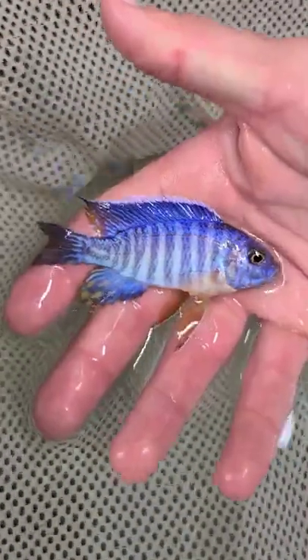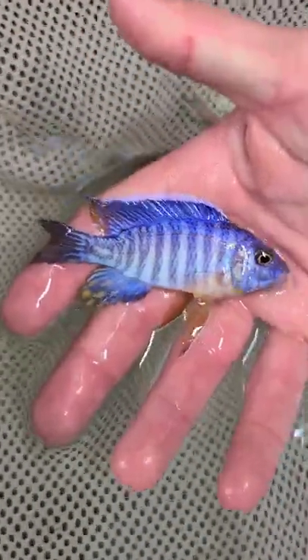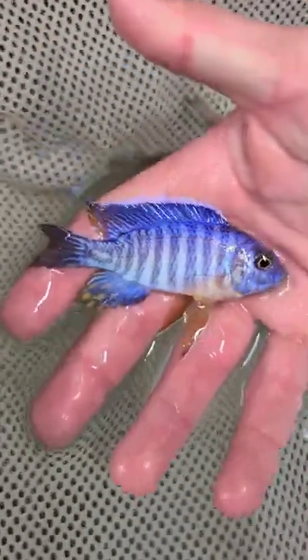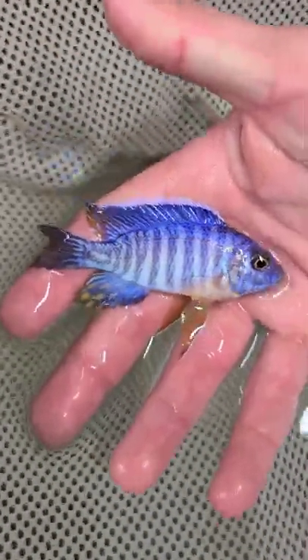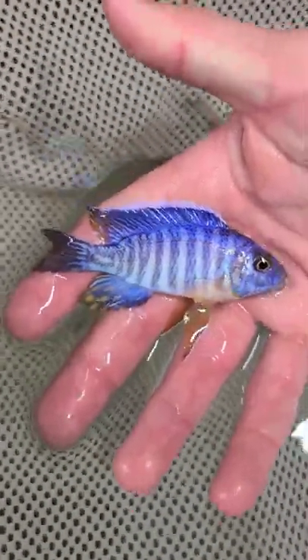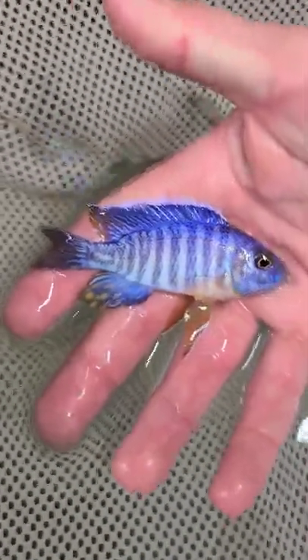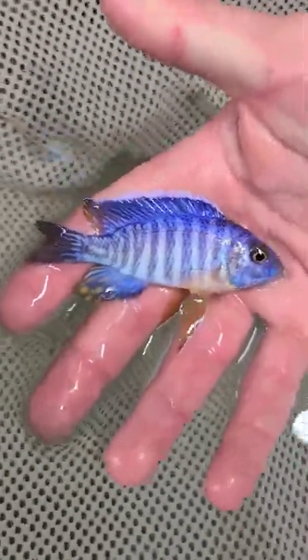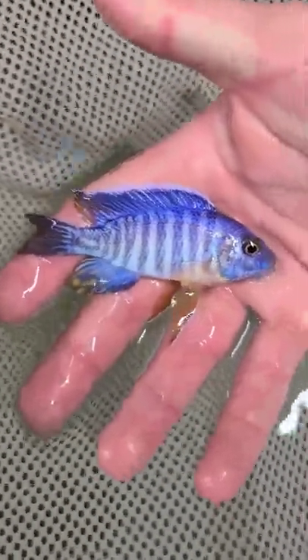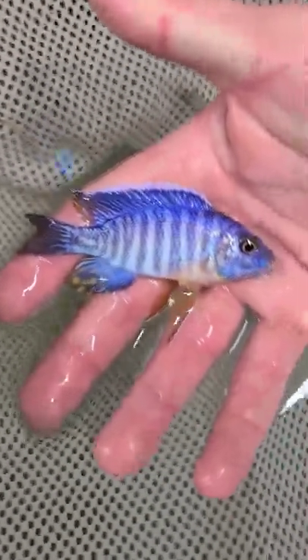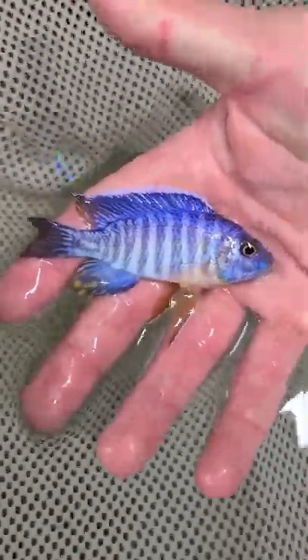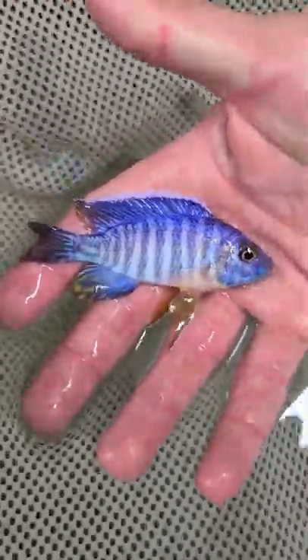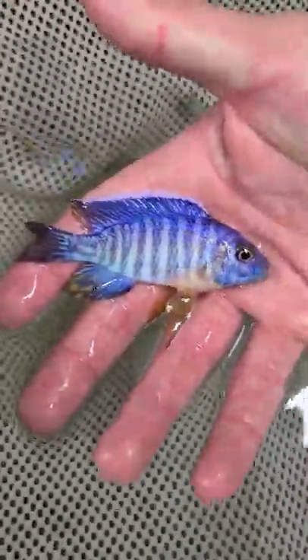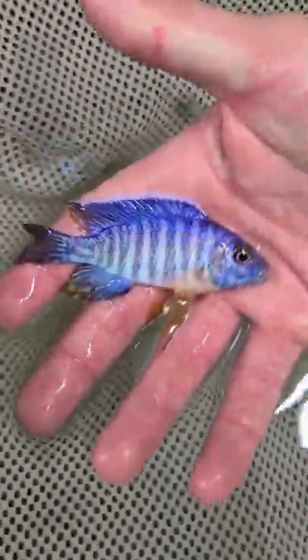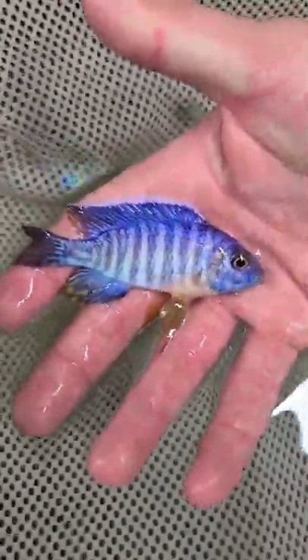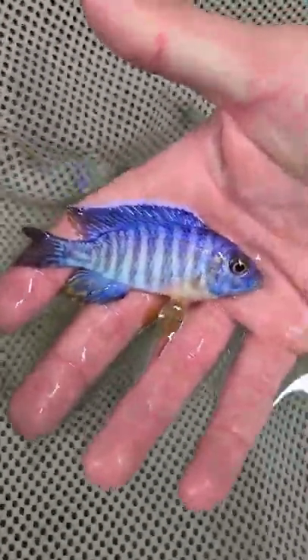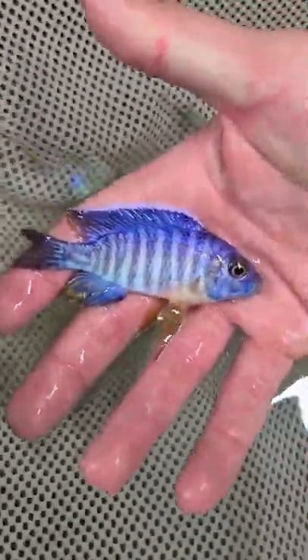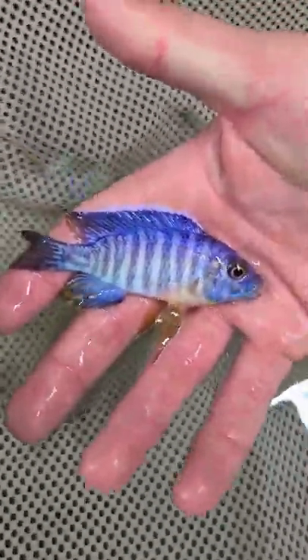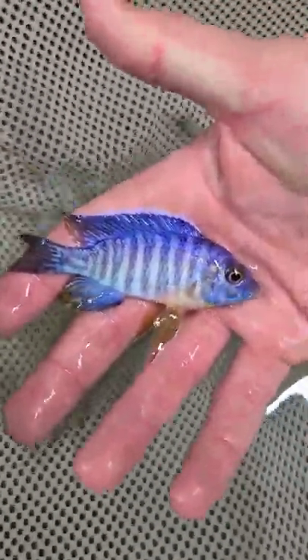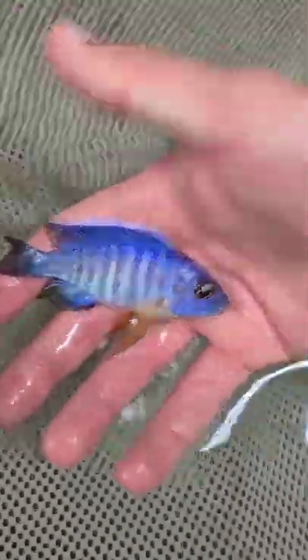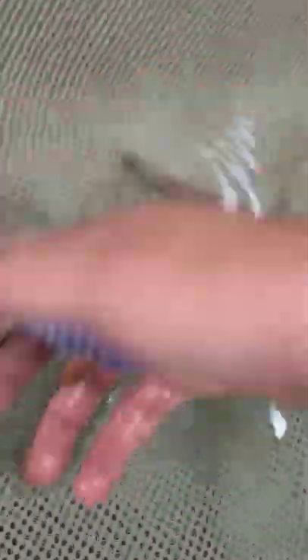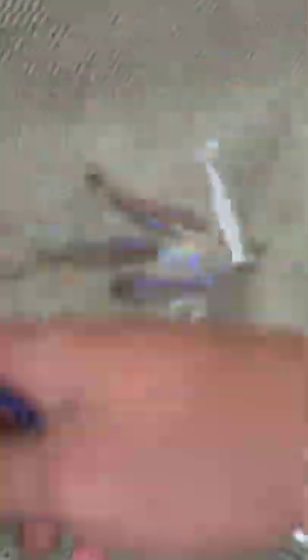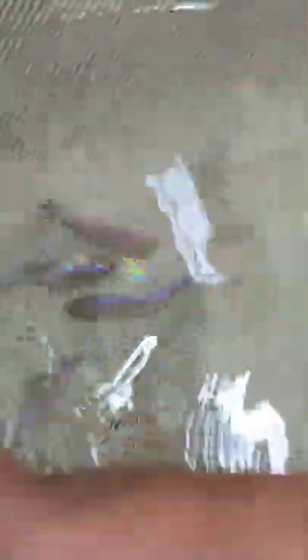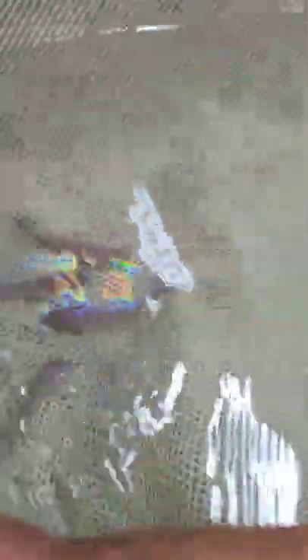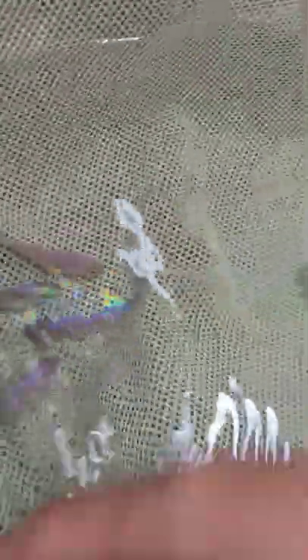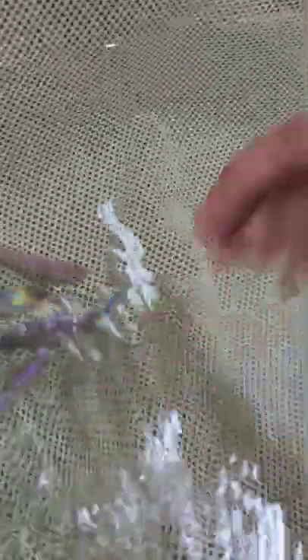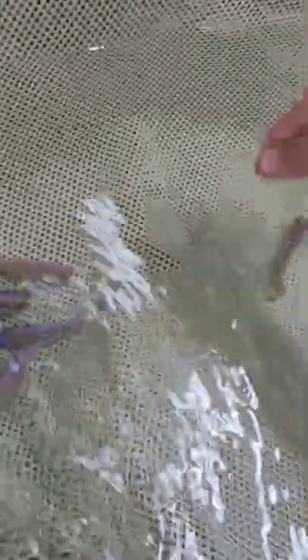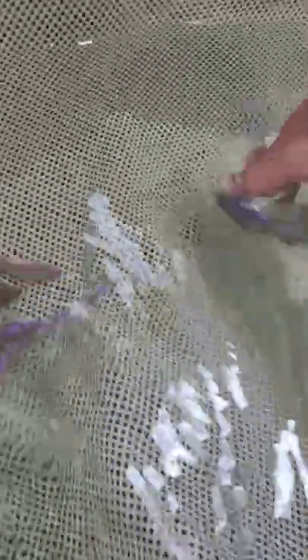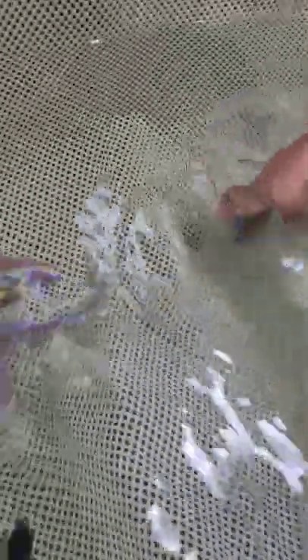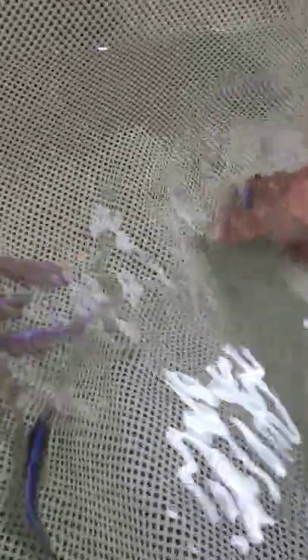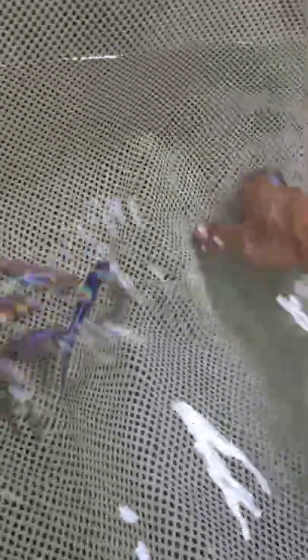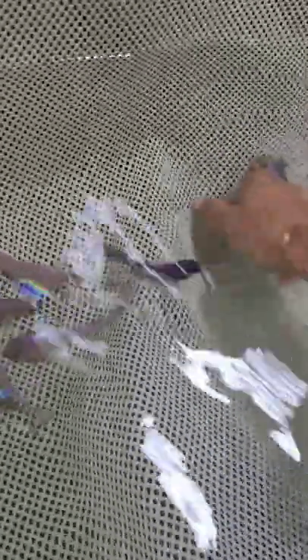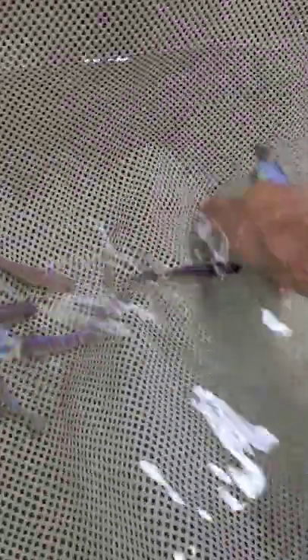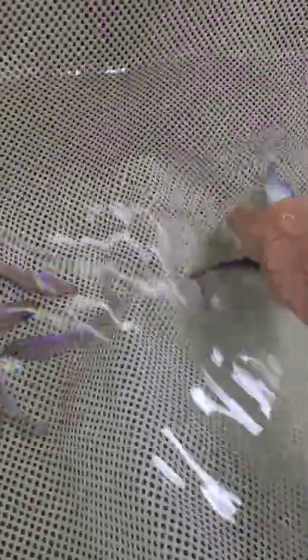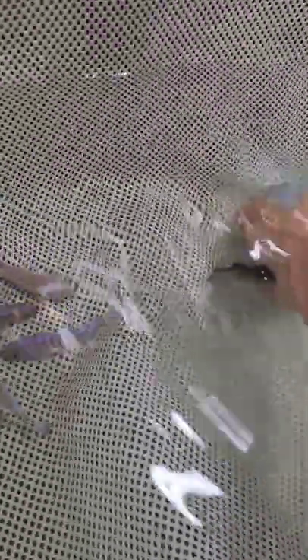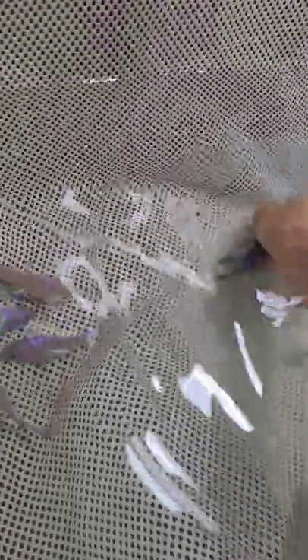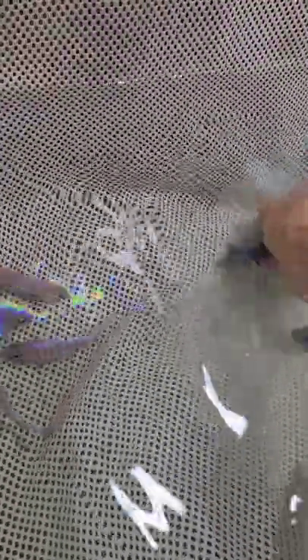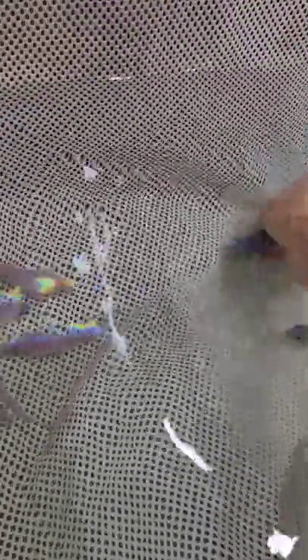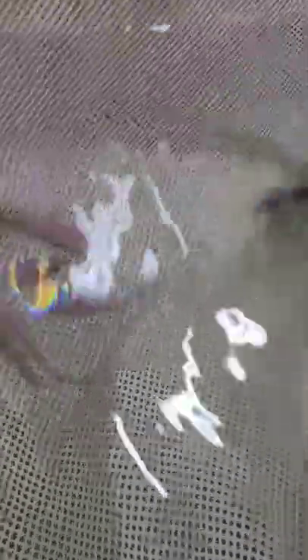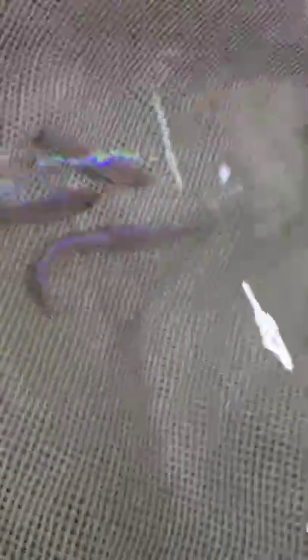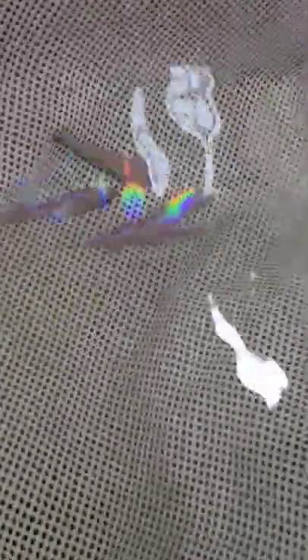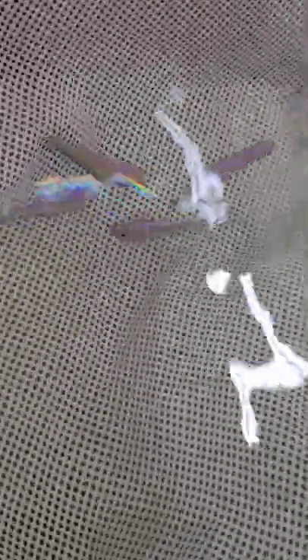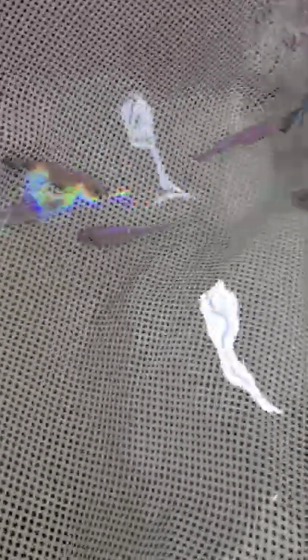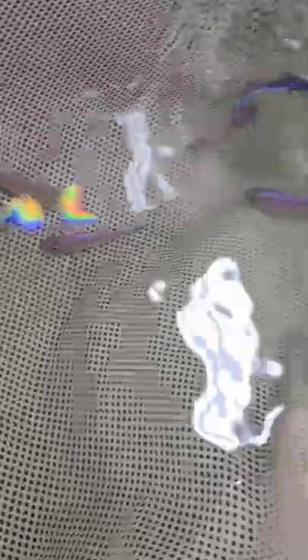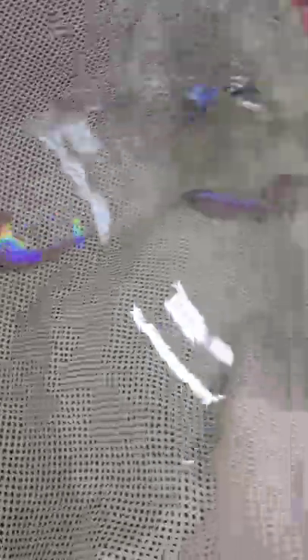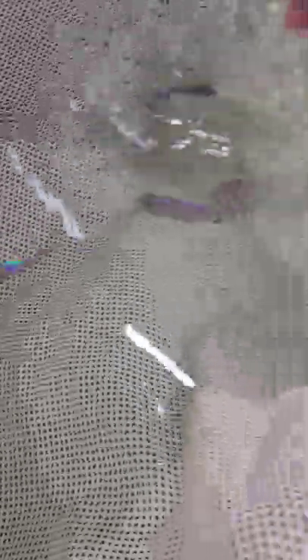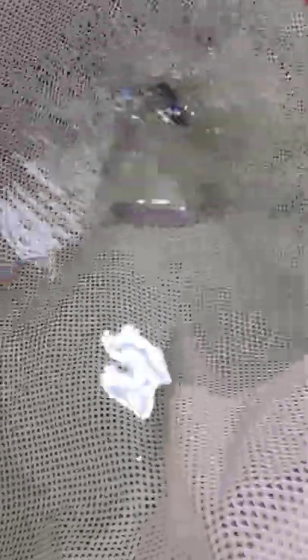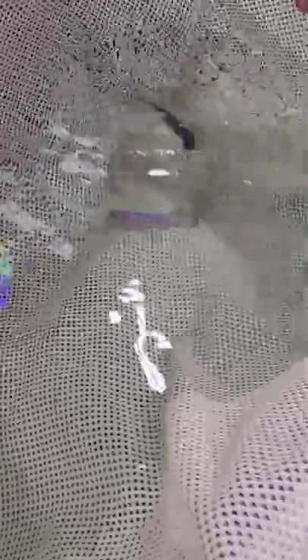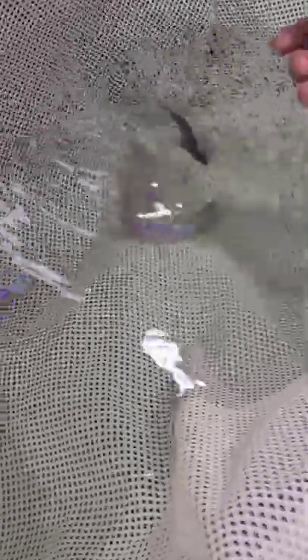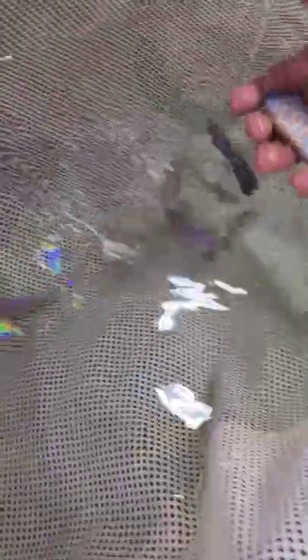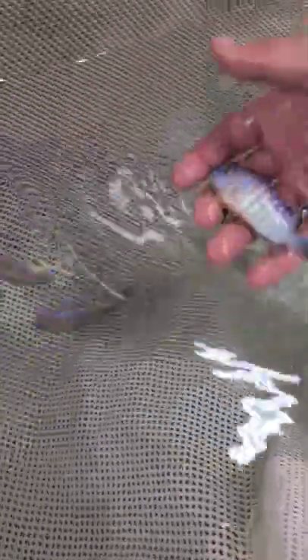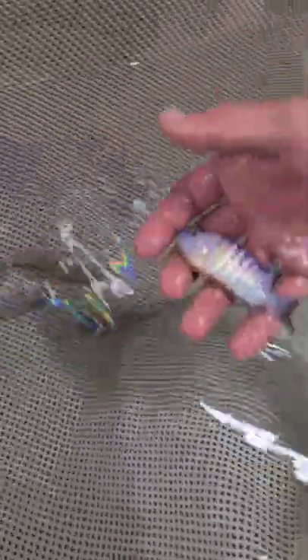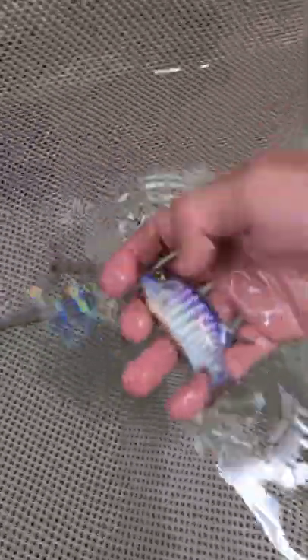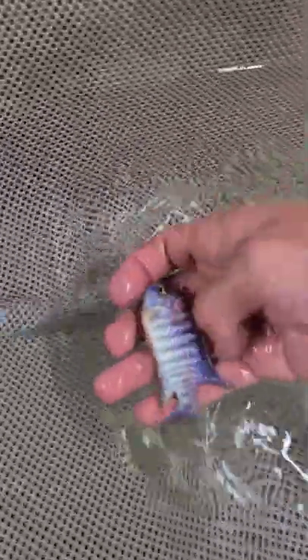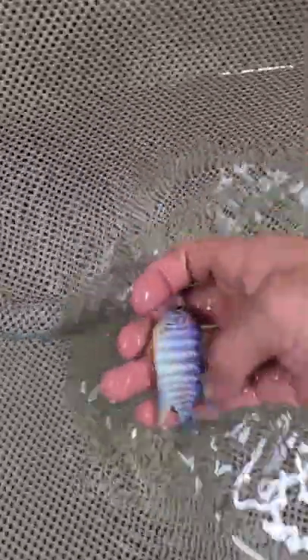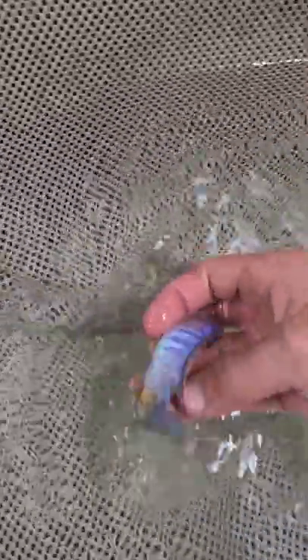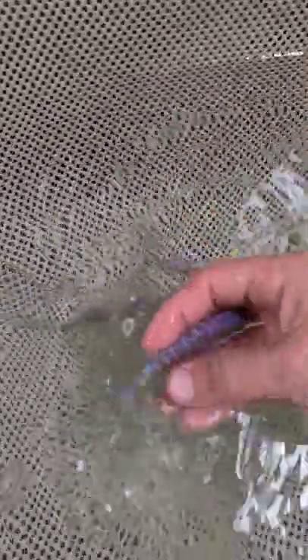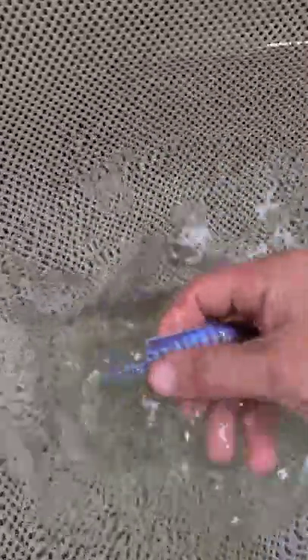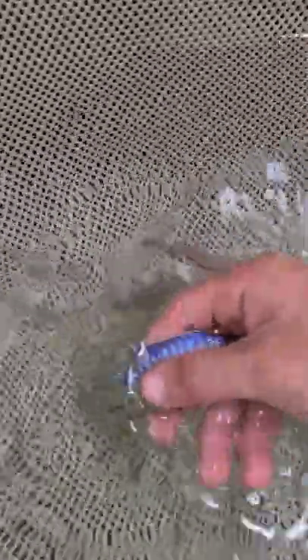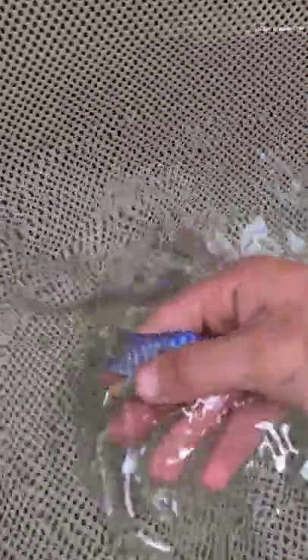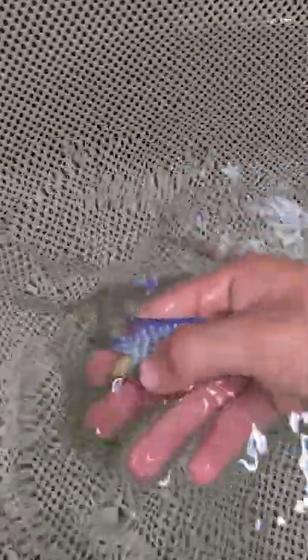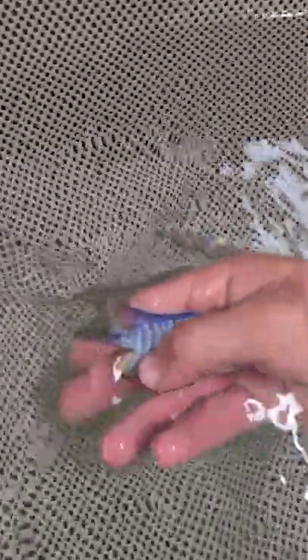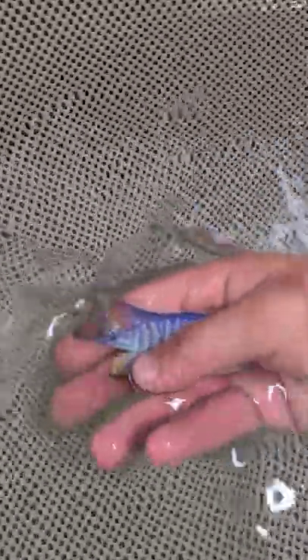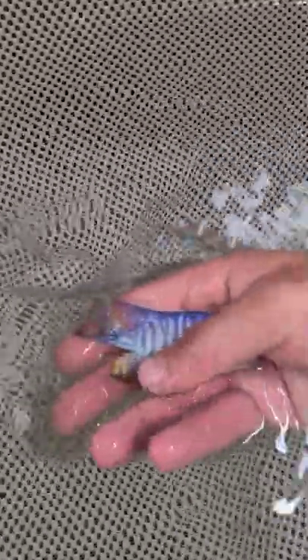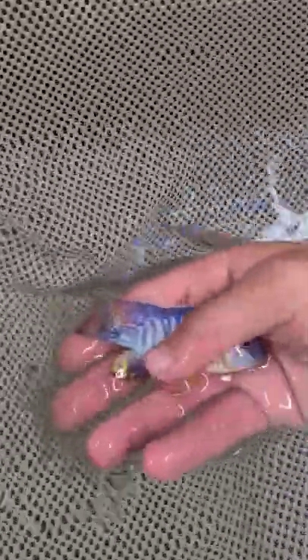There you go, close up. I've got quite a few males available, all of these — all with great color.